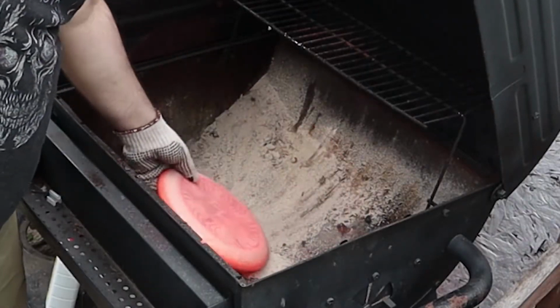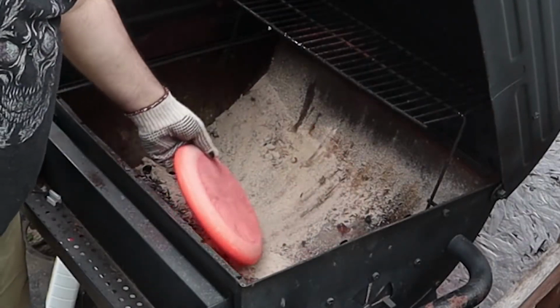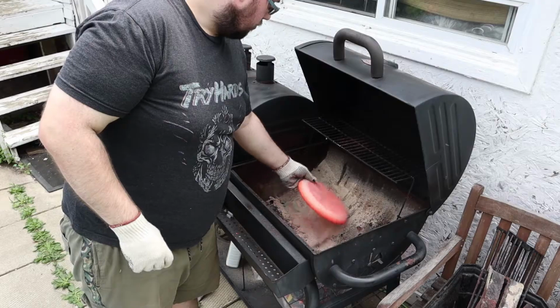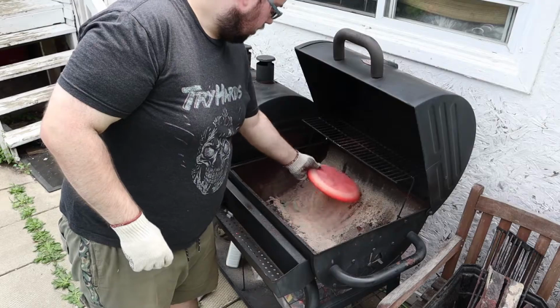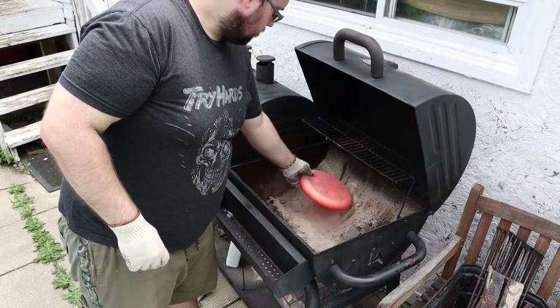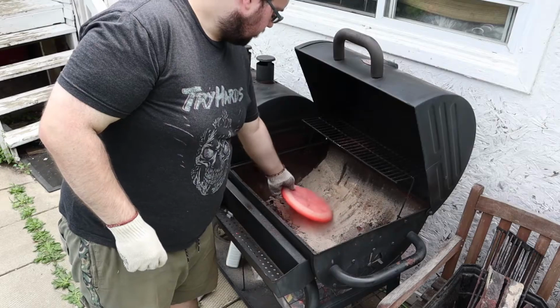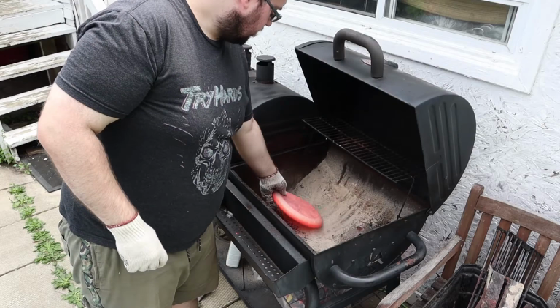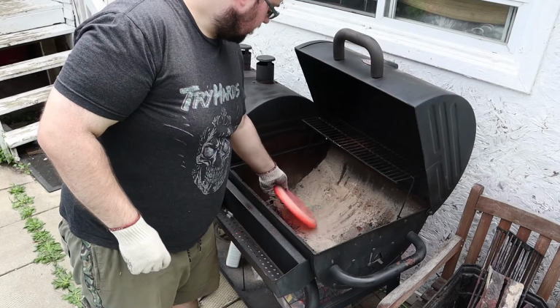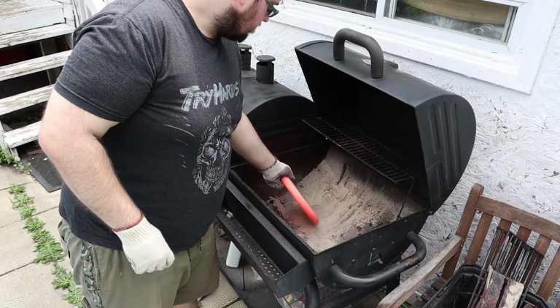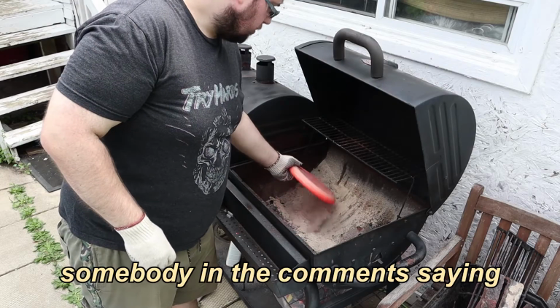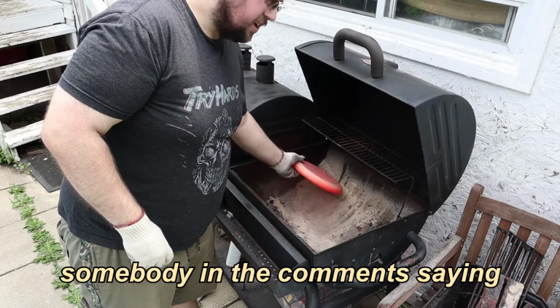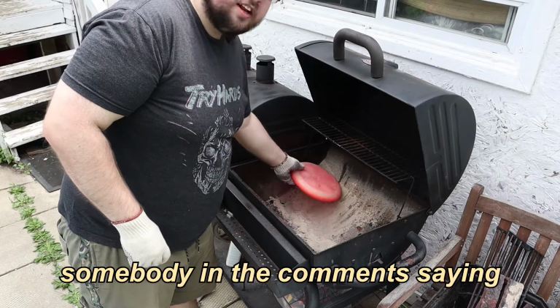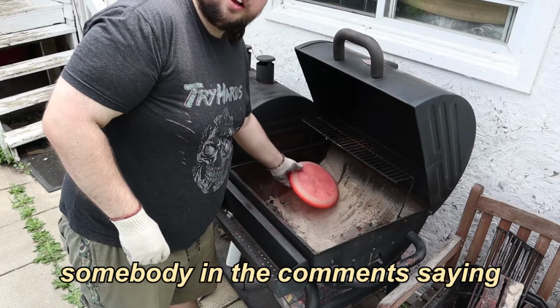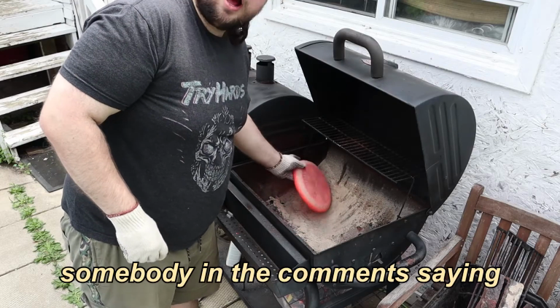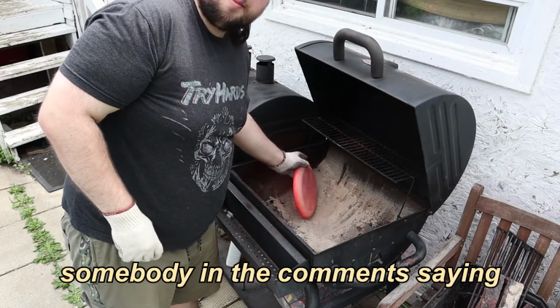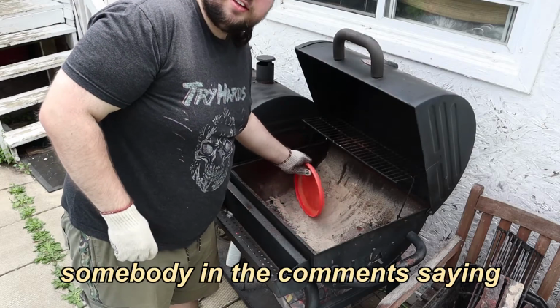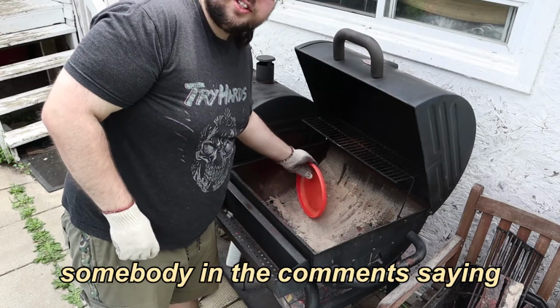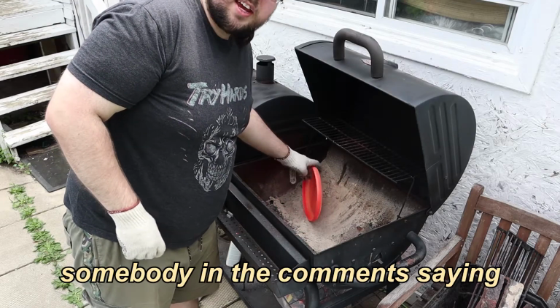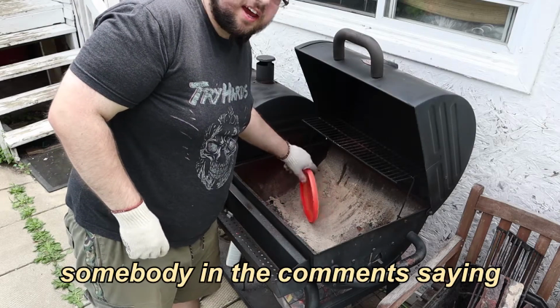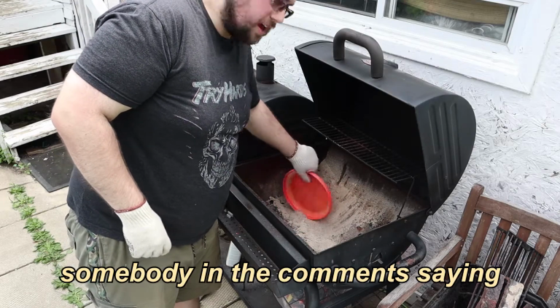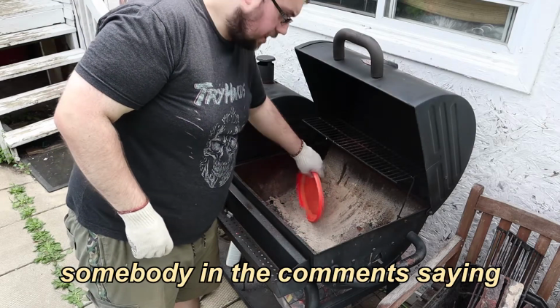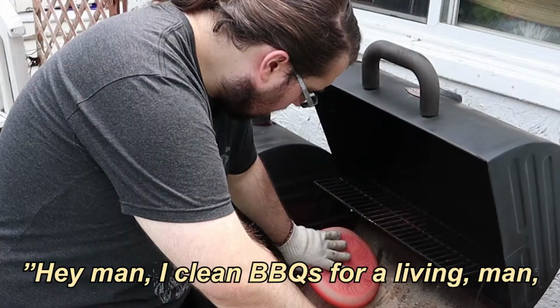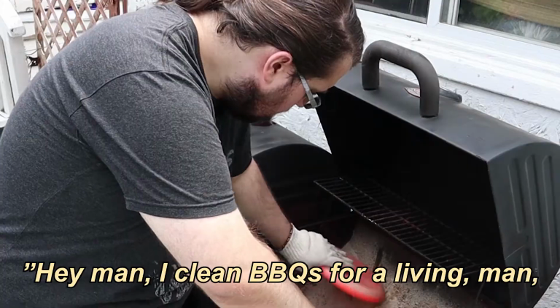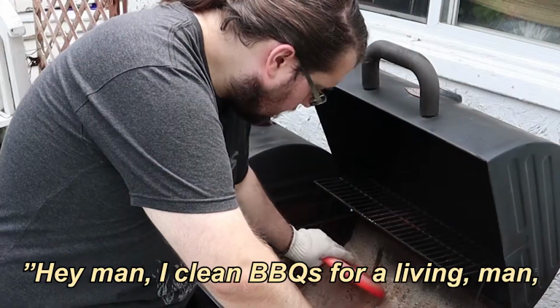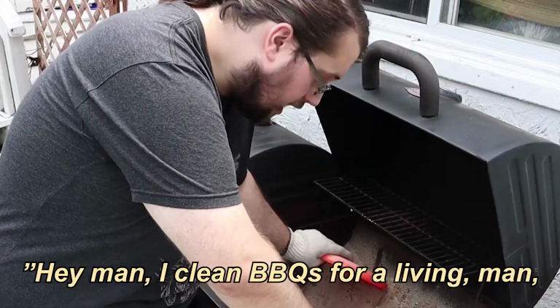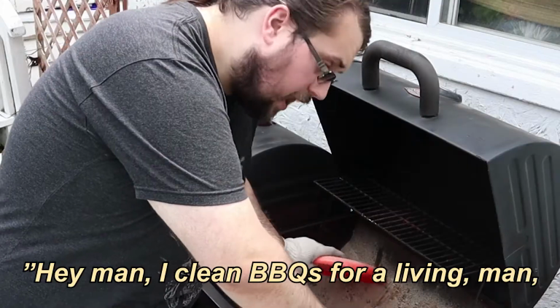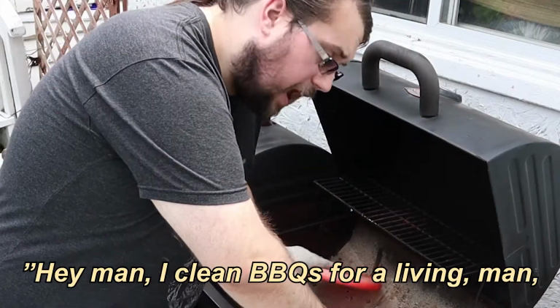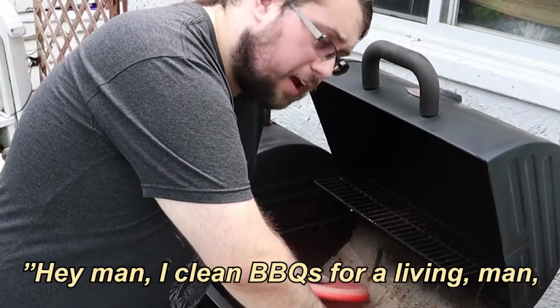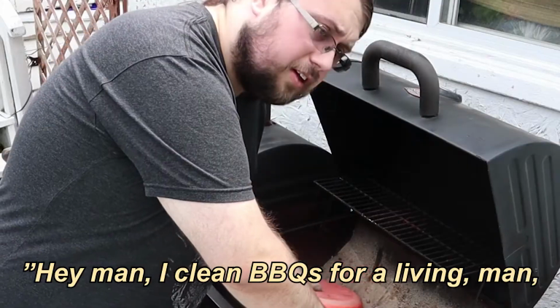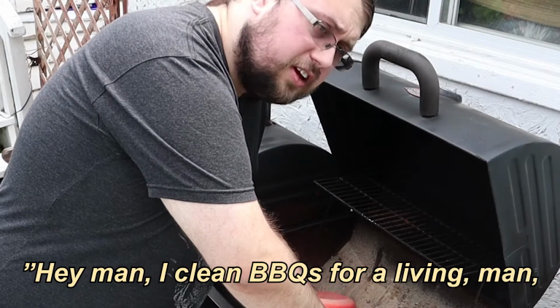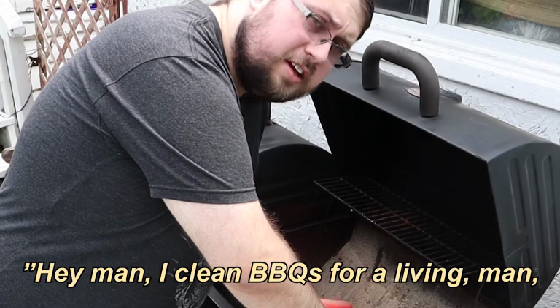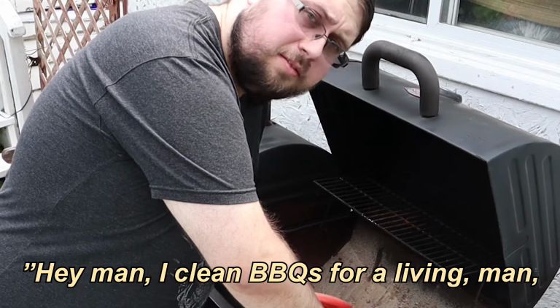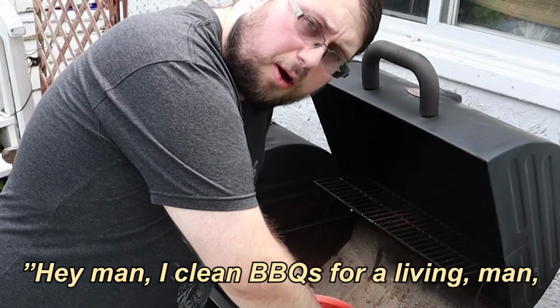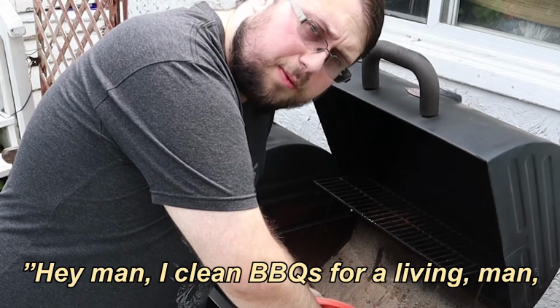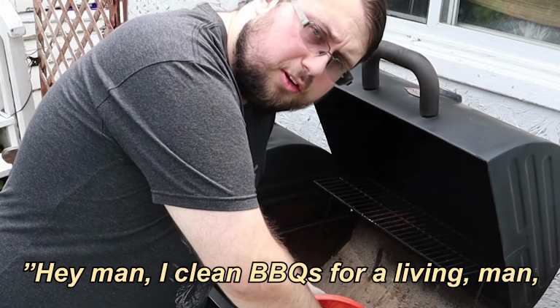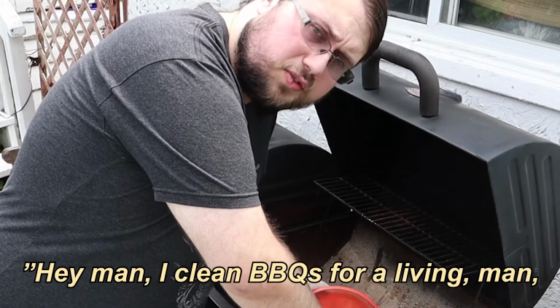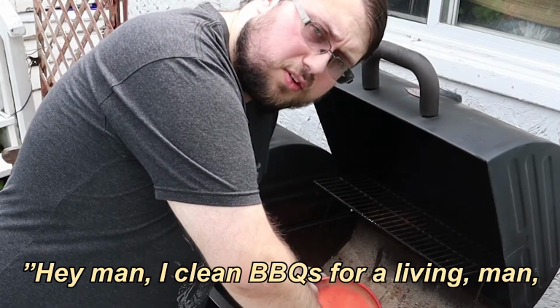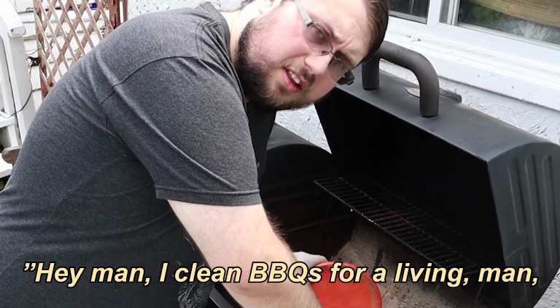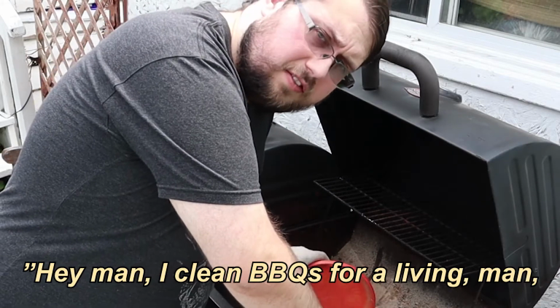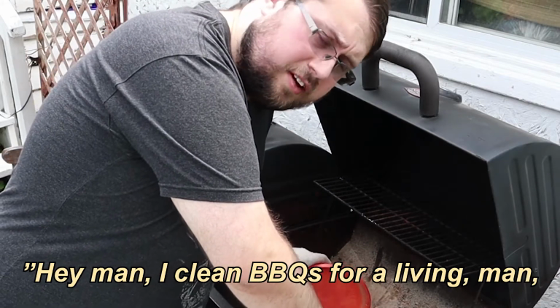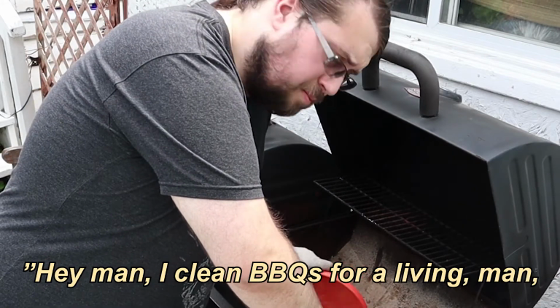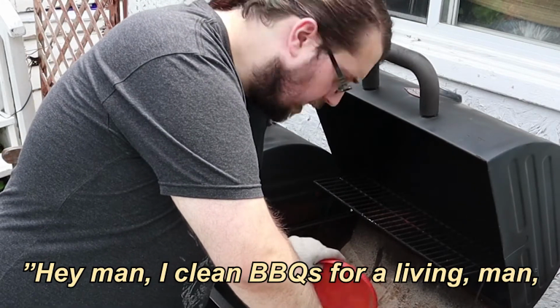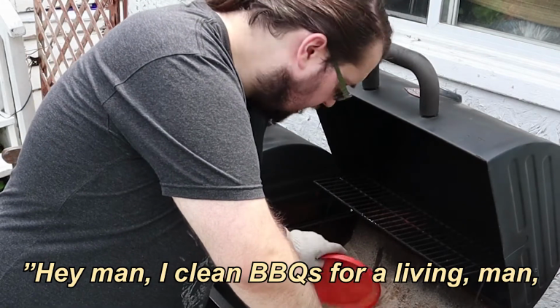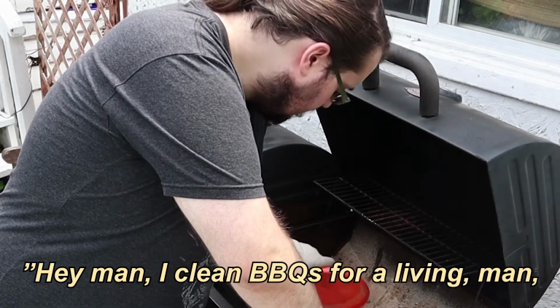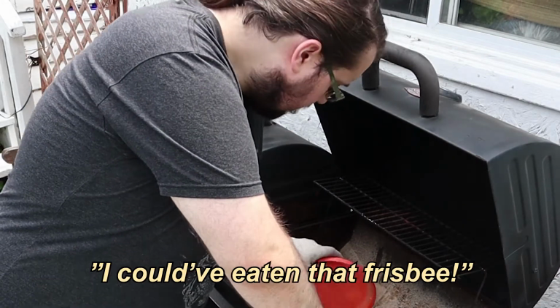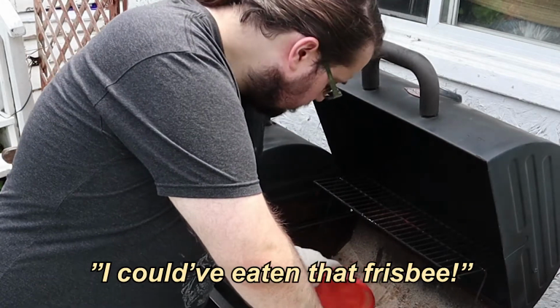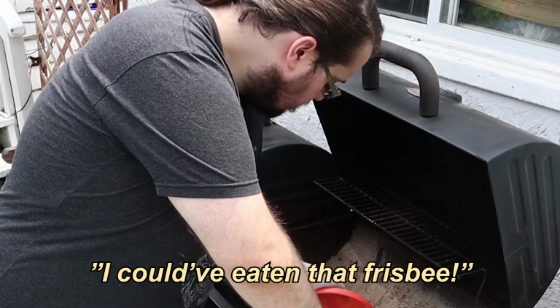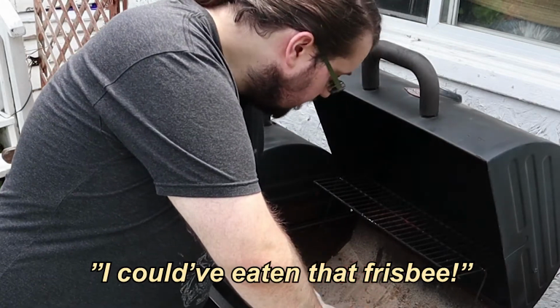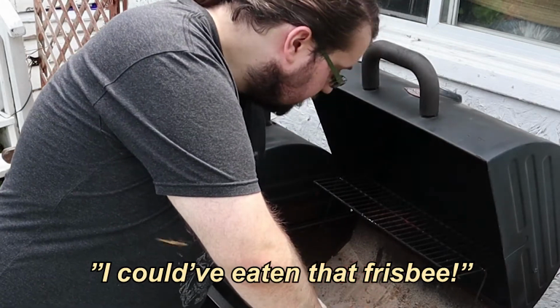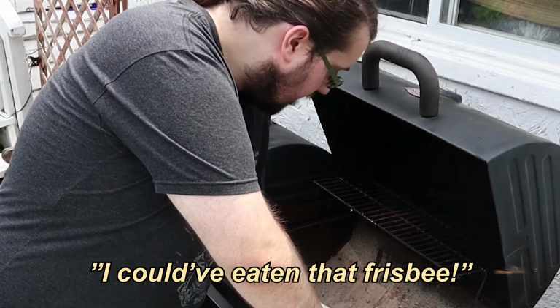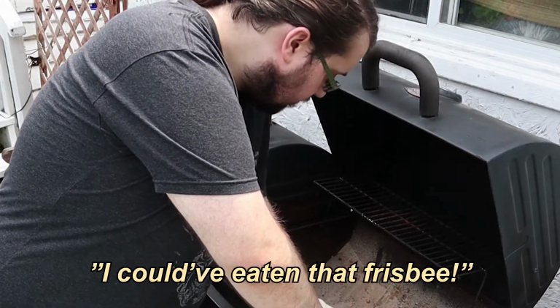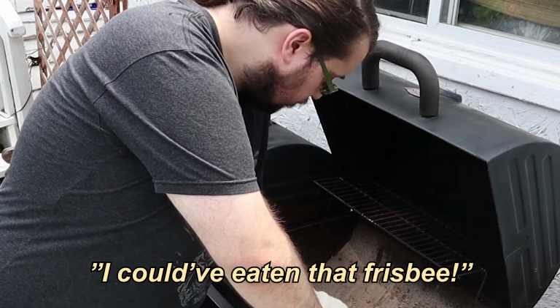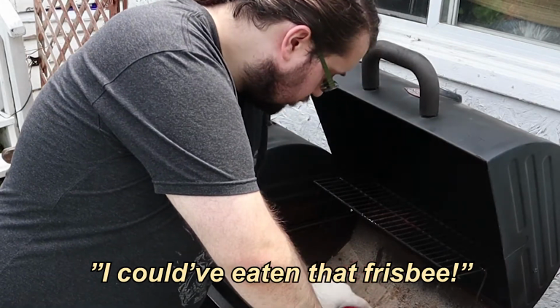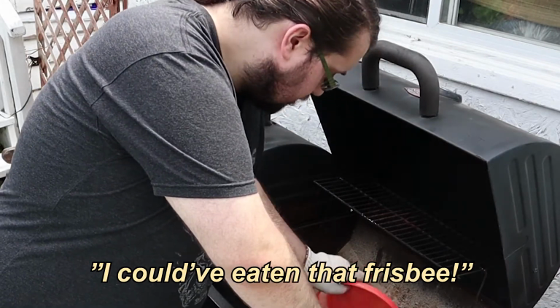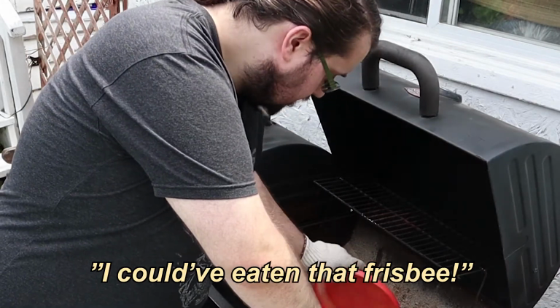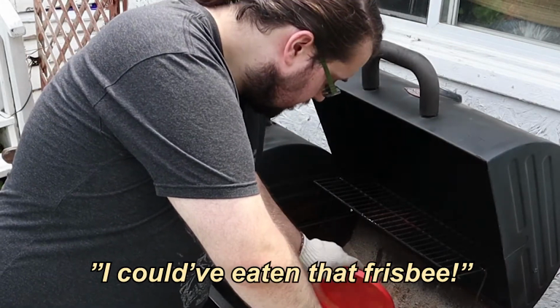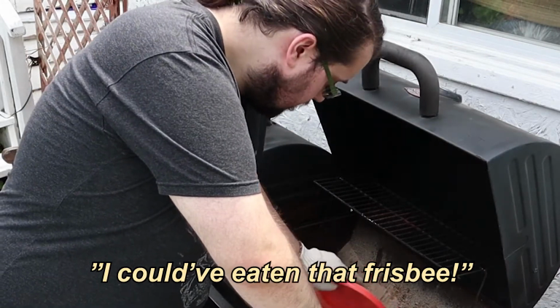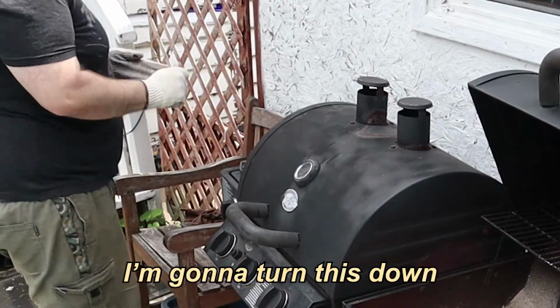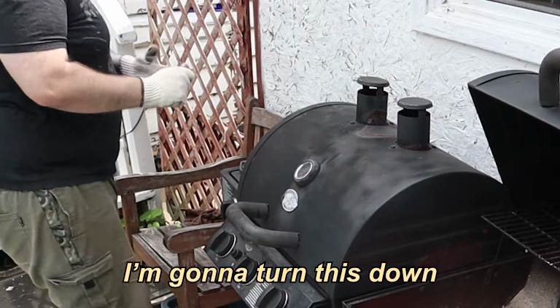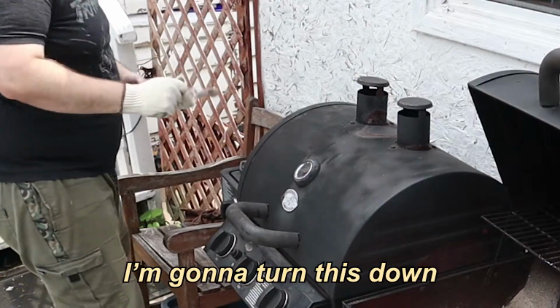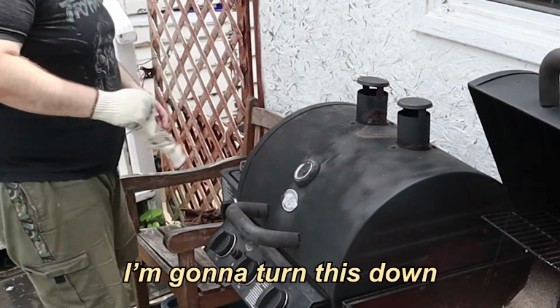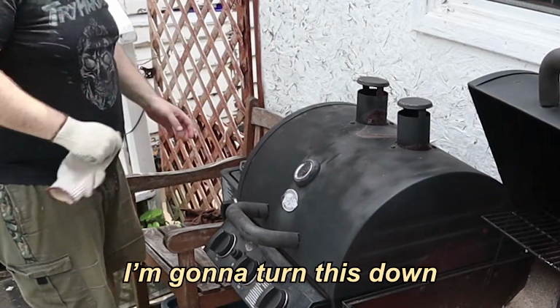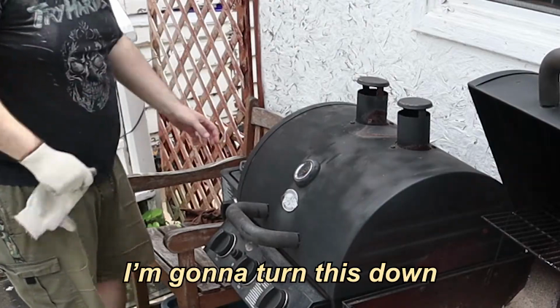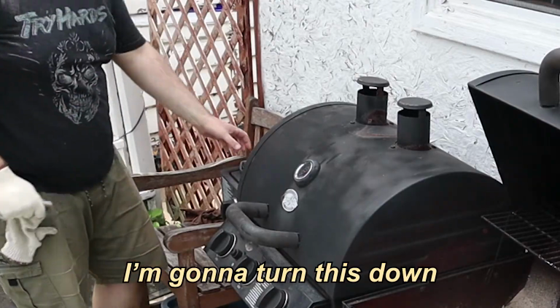I'm probably going to get somebody in the comments saying, 'Hey man, I'm cleaning barbecues for a living — I could have eaten that frisbee.' I'm going to turn this down.